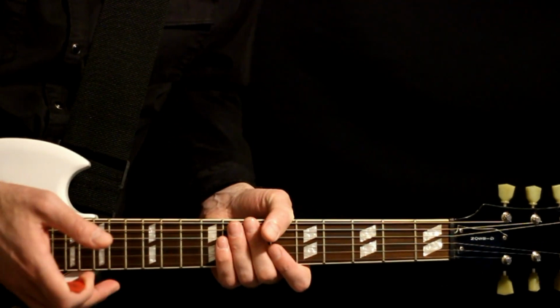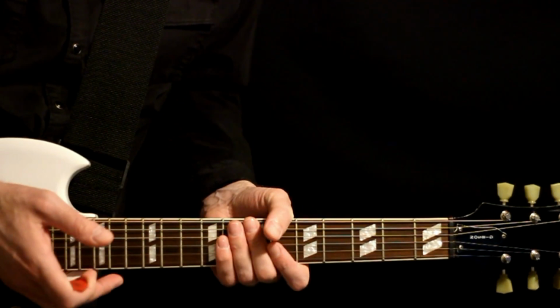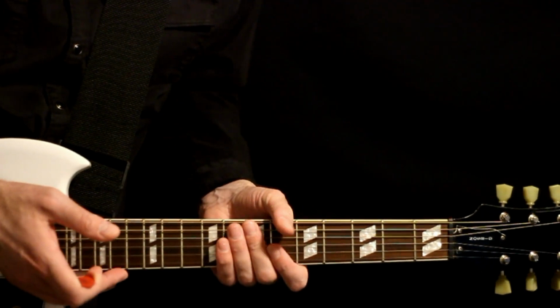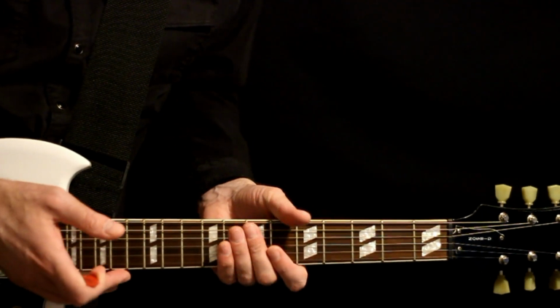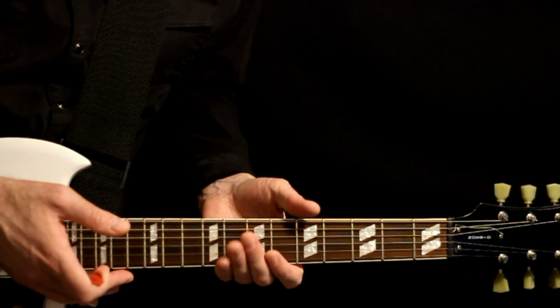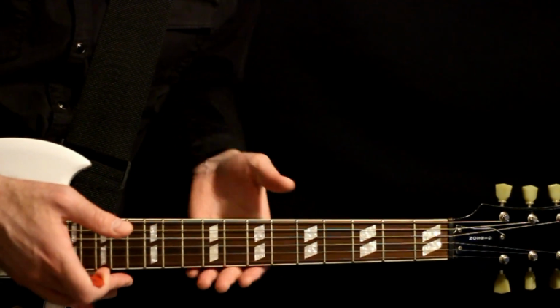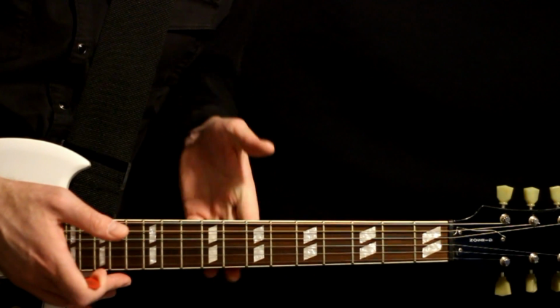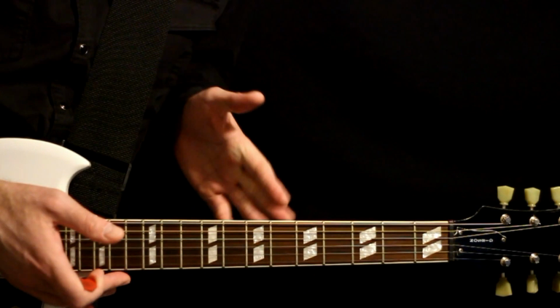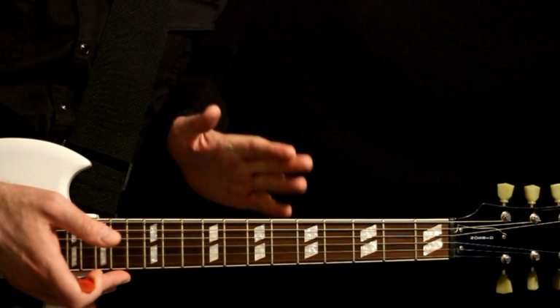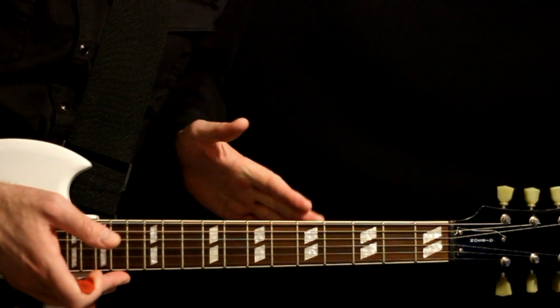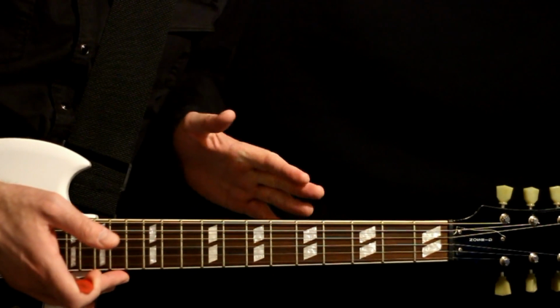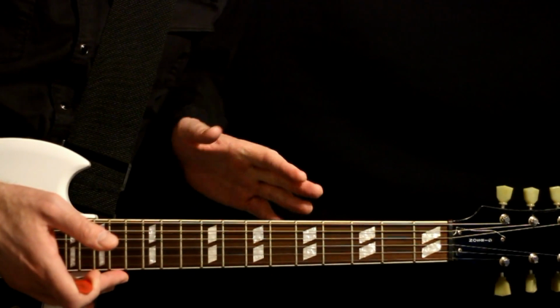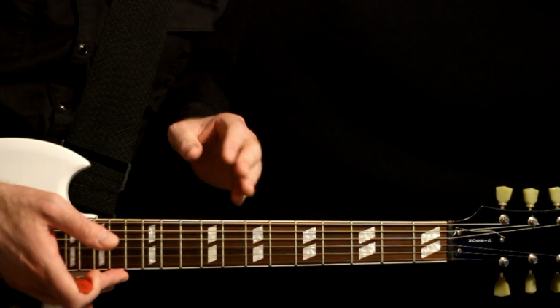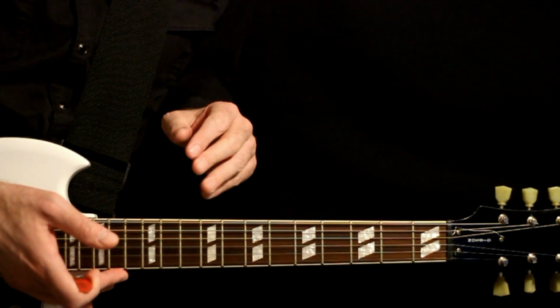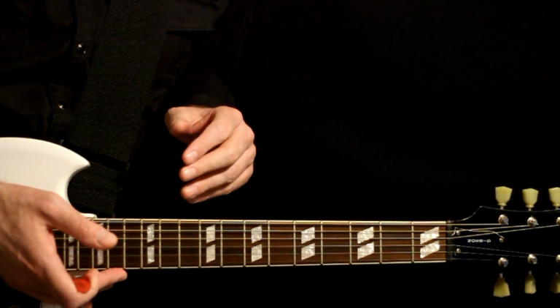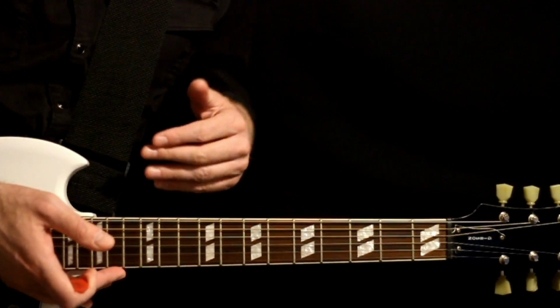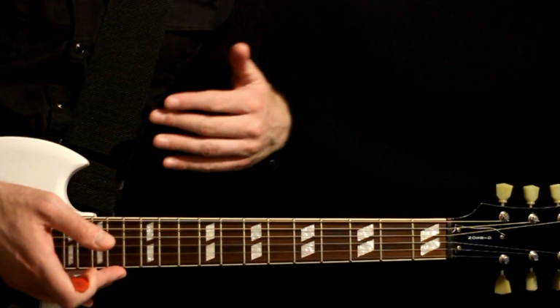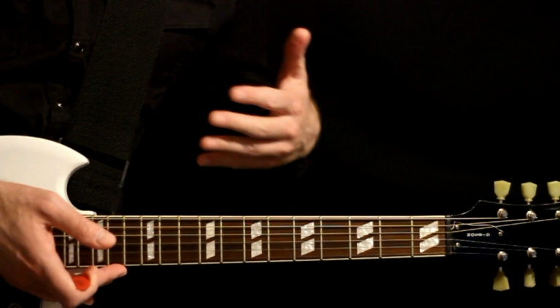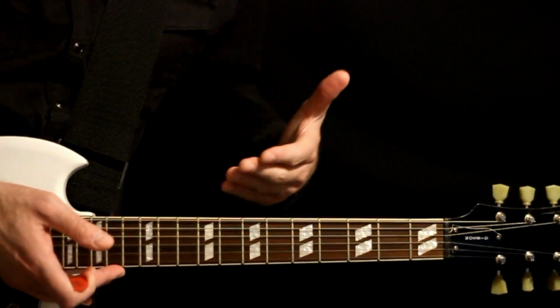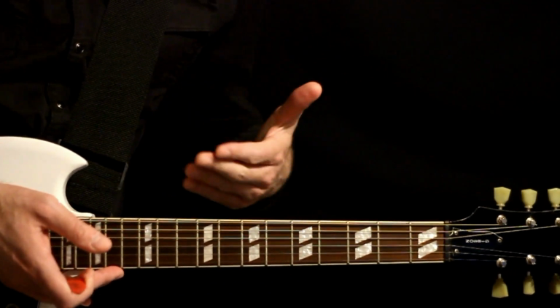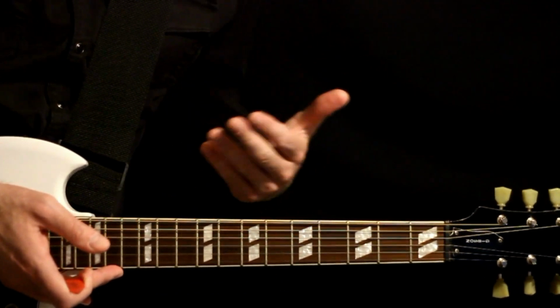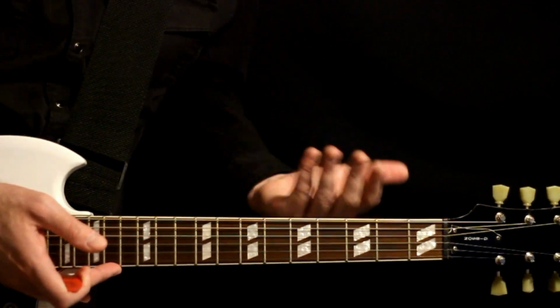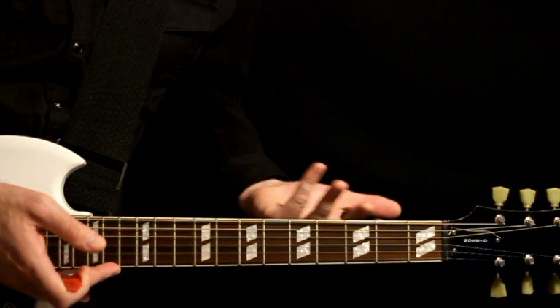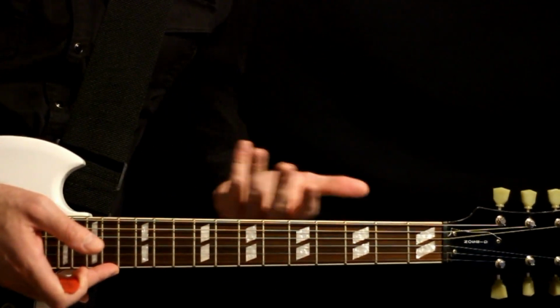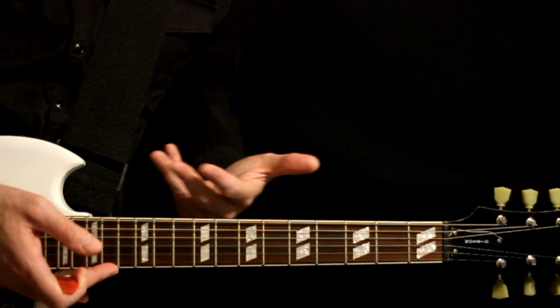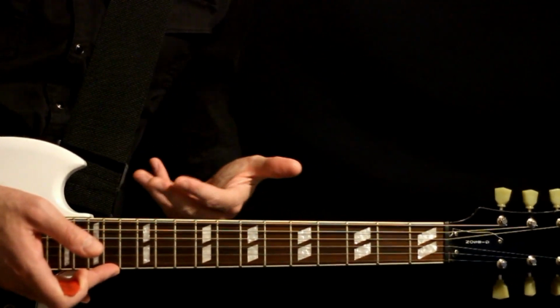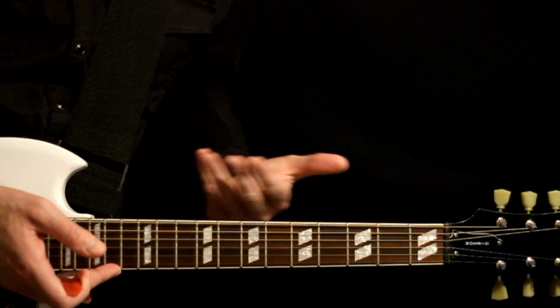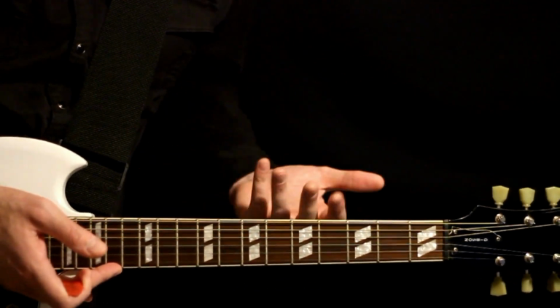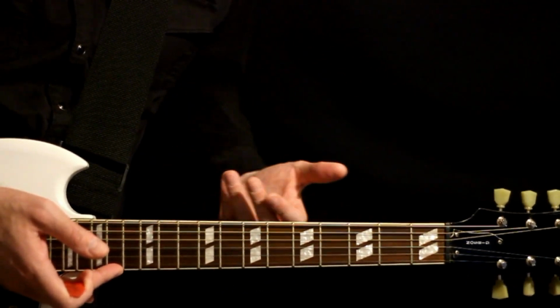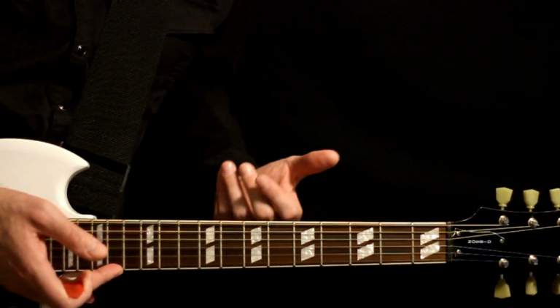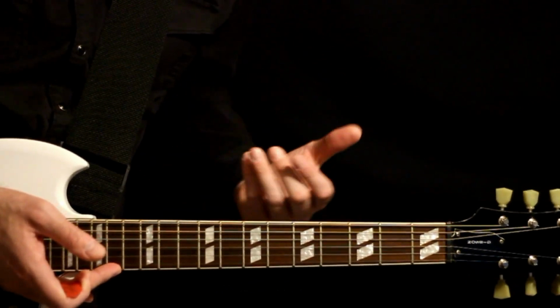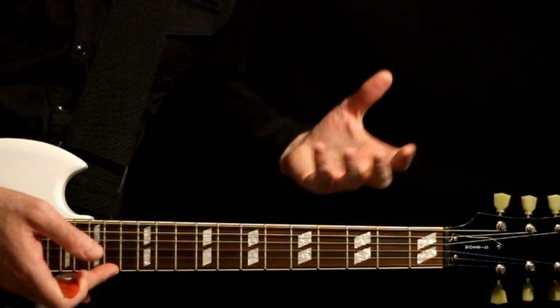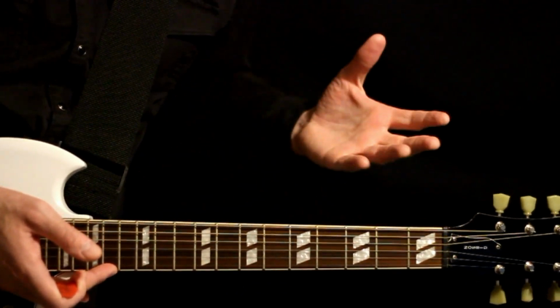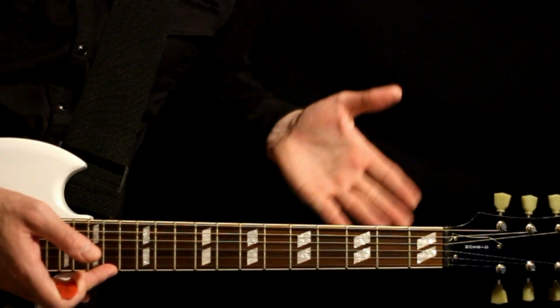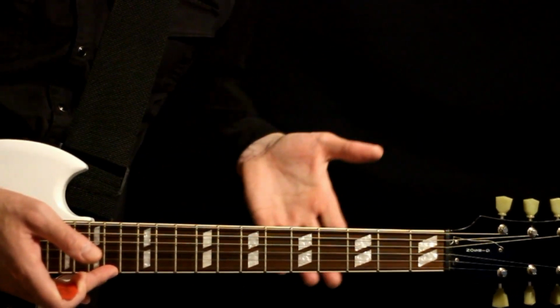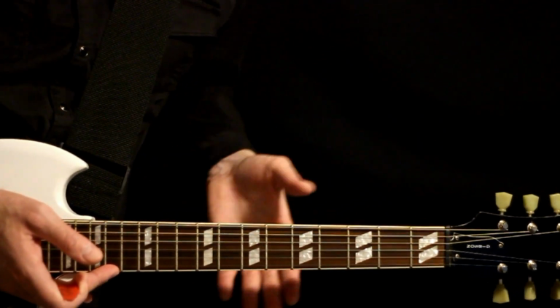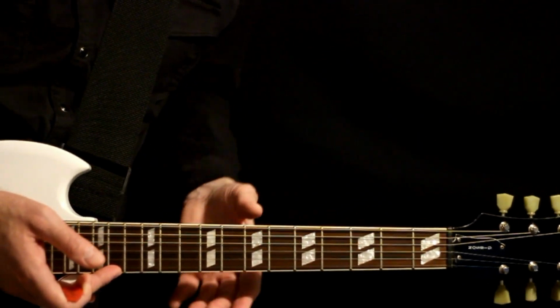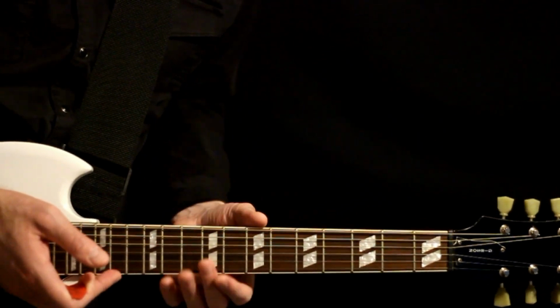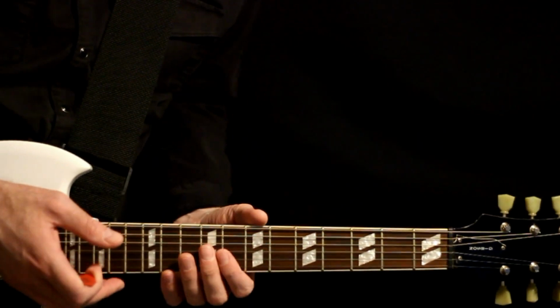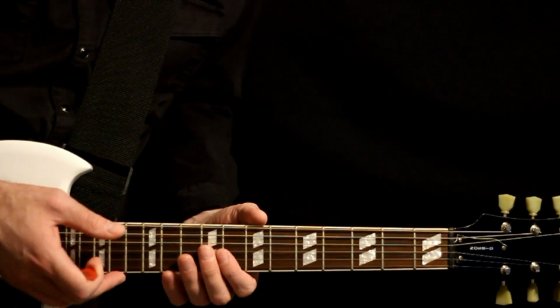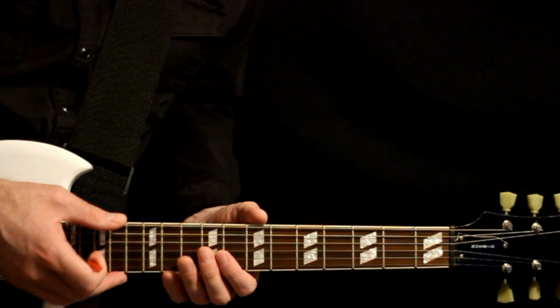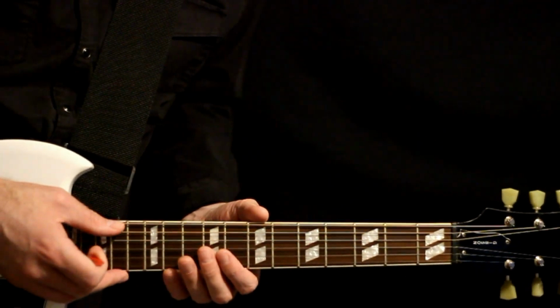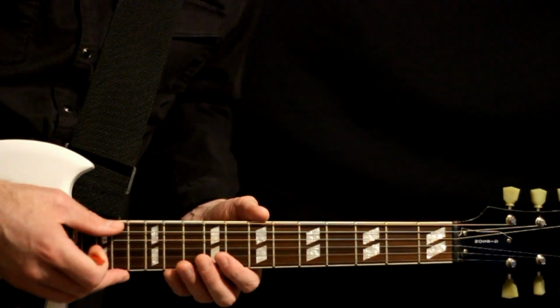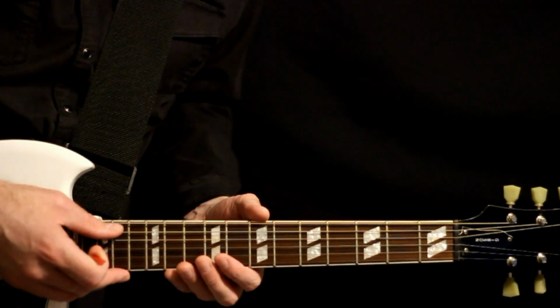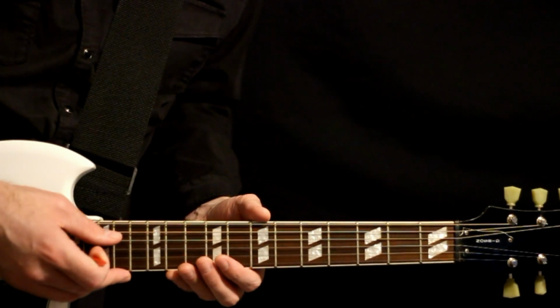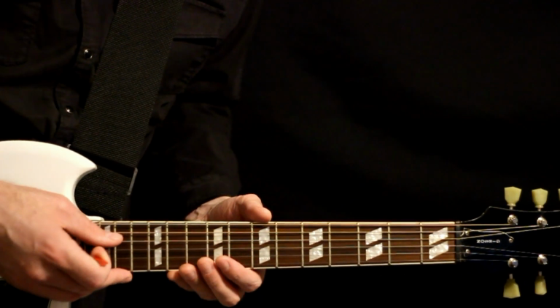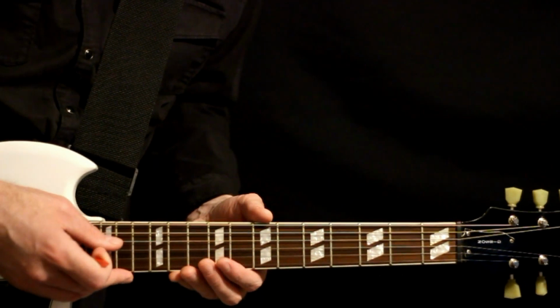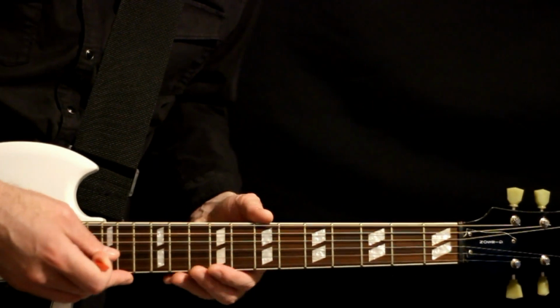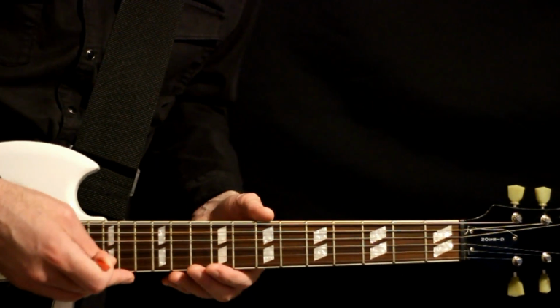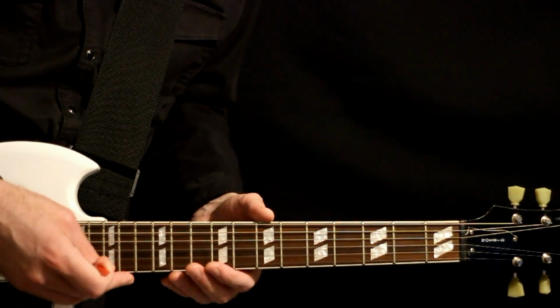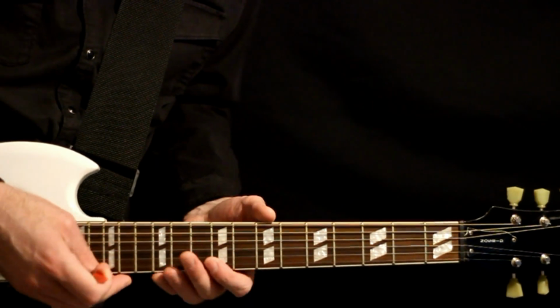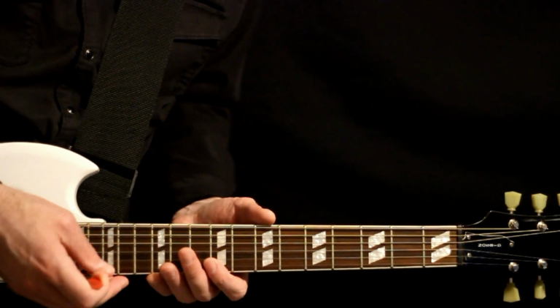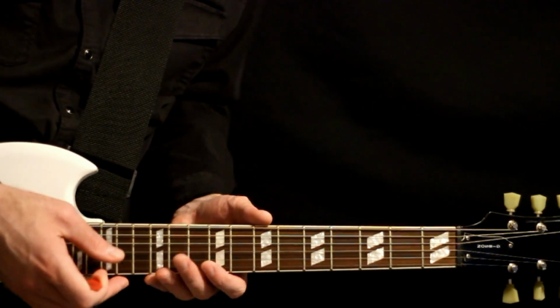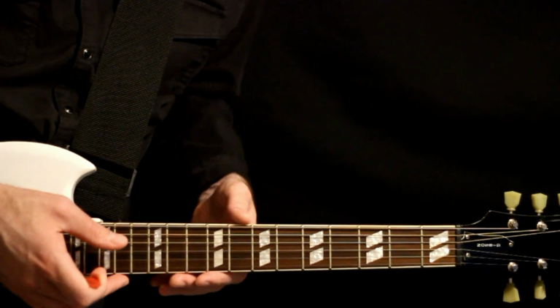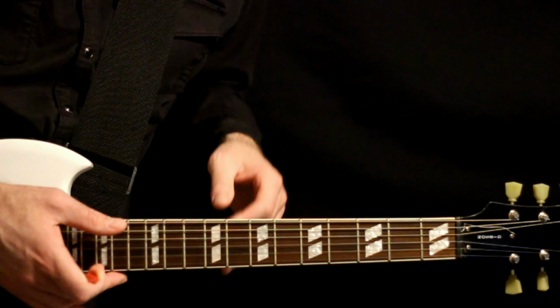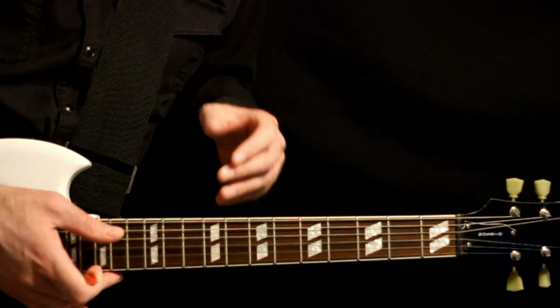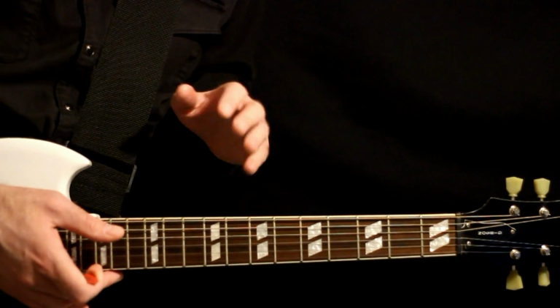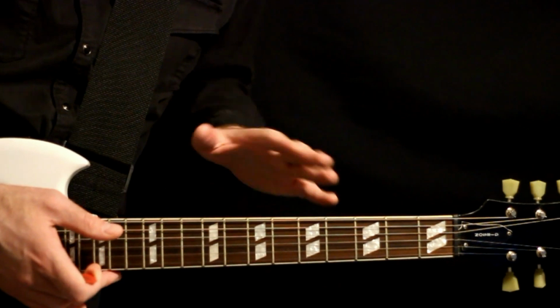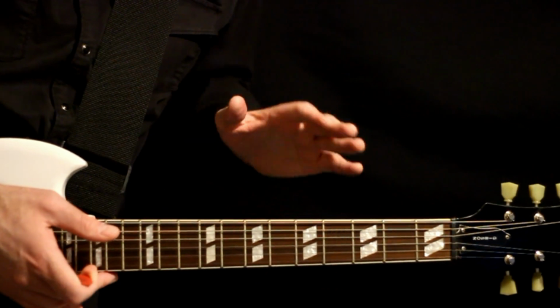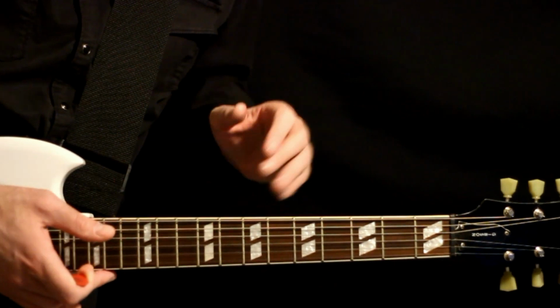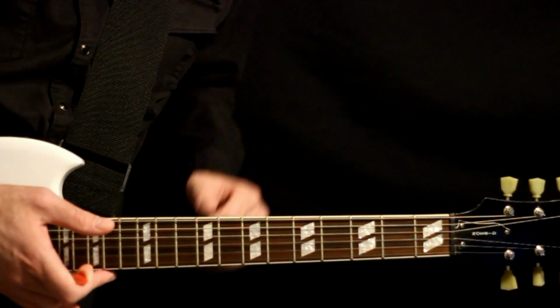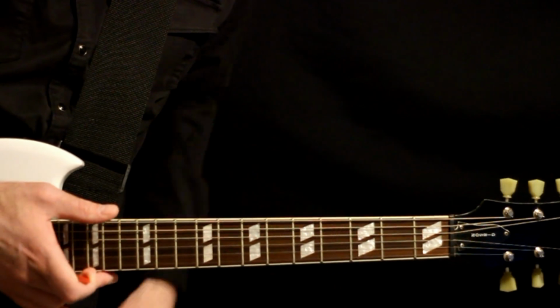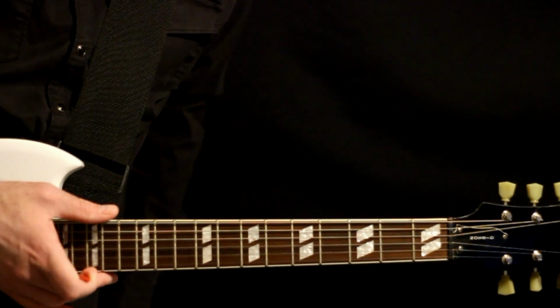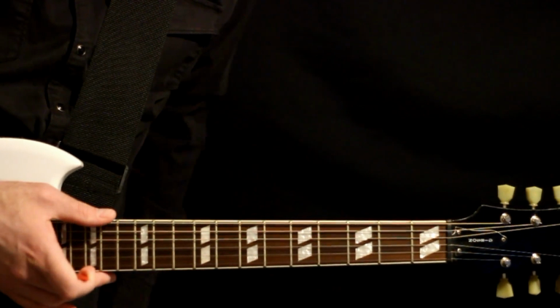For the tuning, we can pretty much get everything we need here in a drop D tuning: D, A, D, G, B, E. Works pretty well.